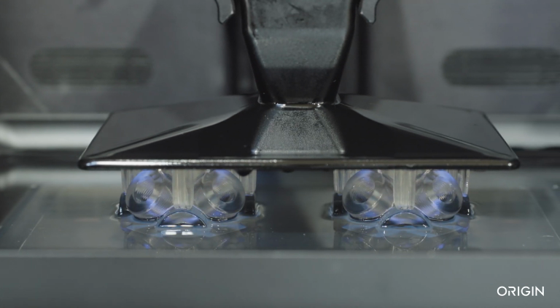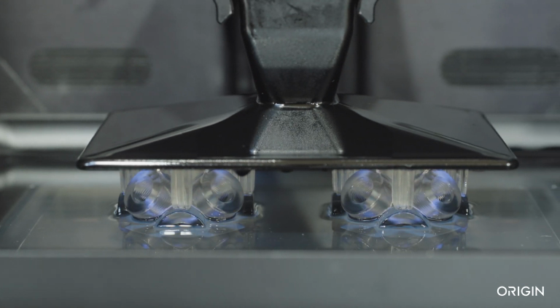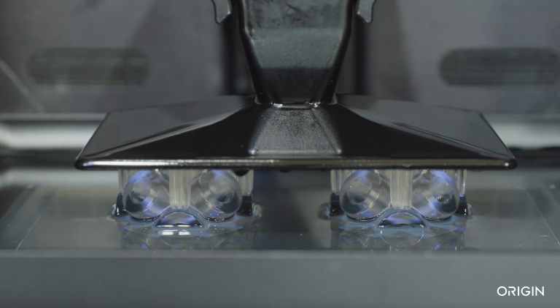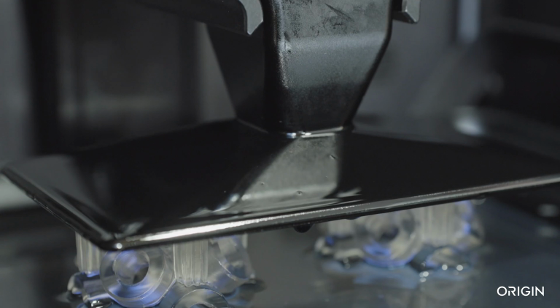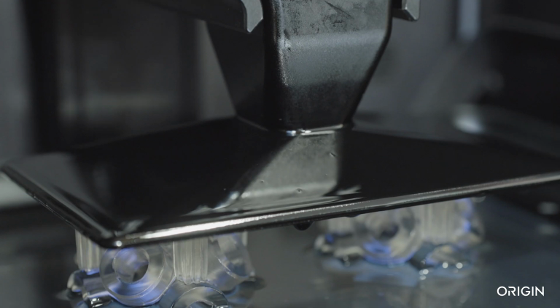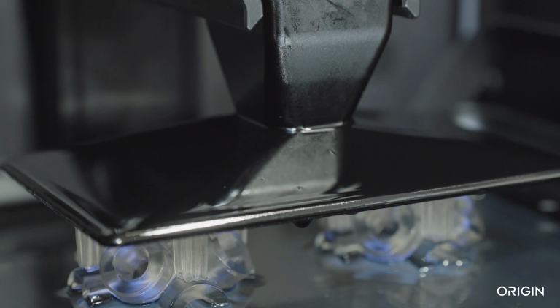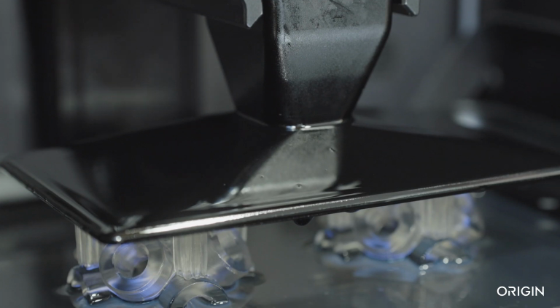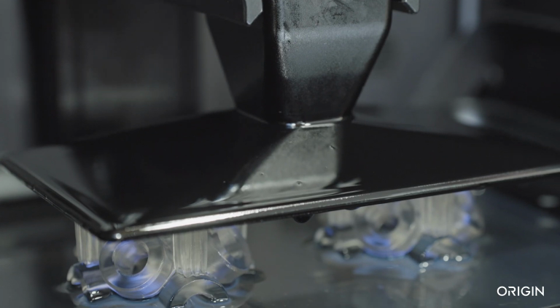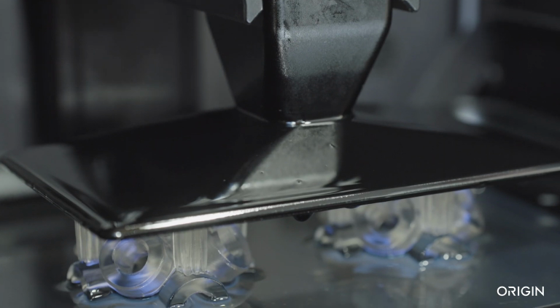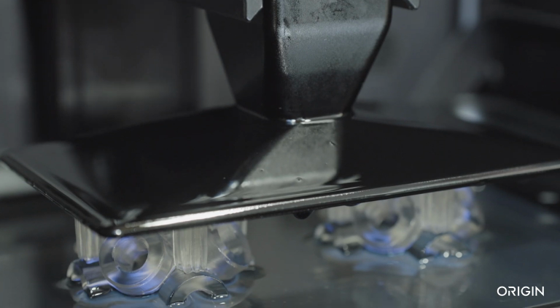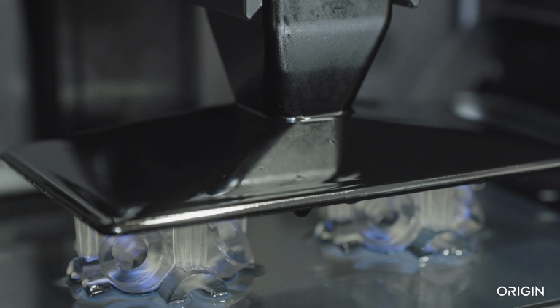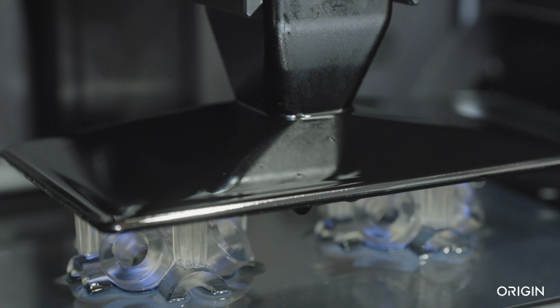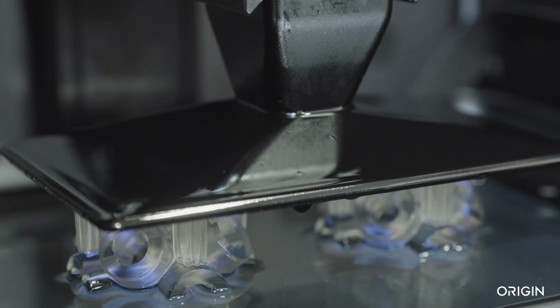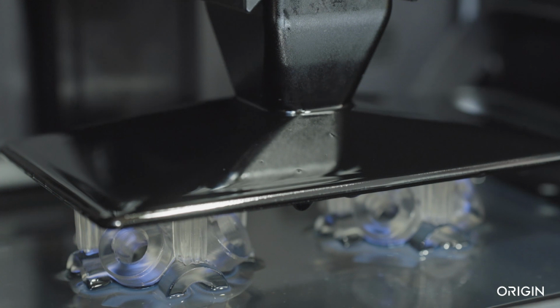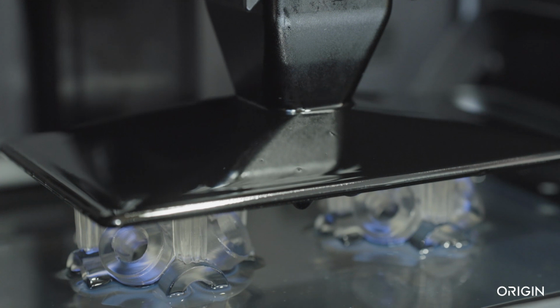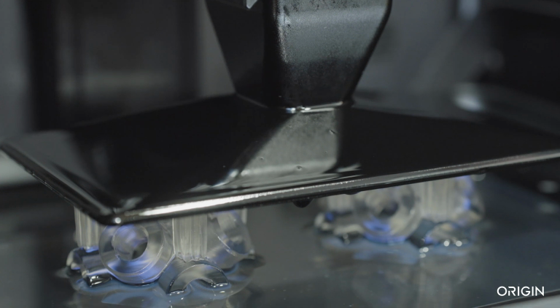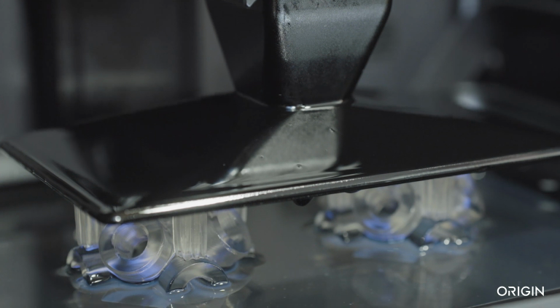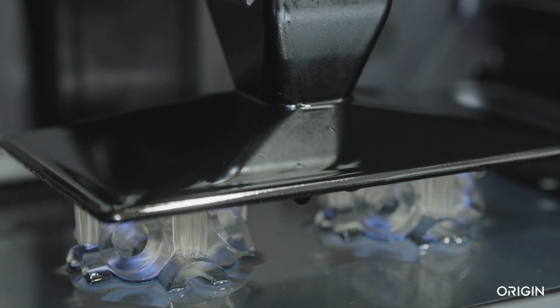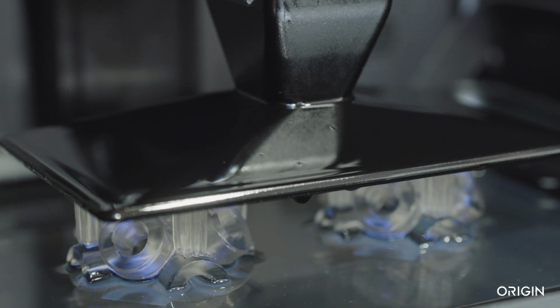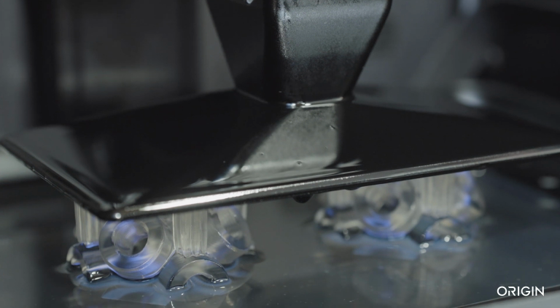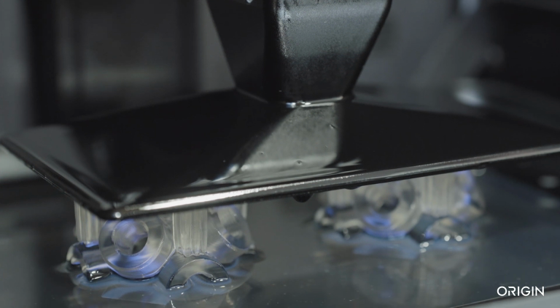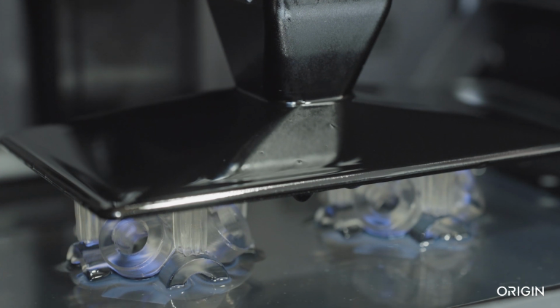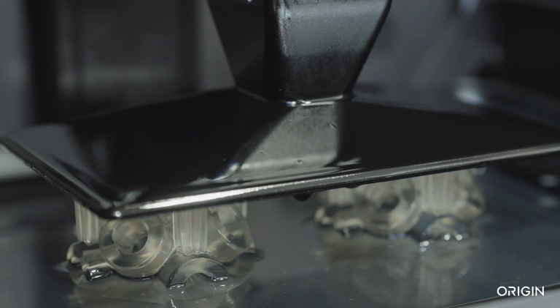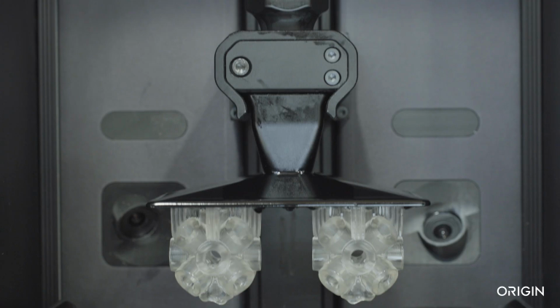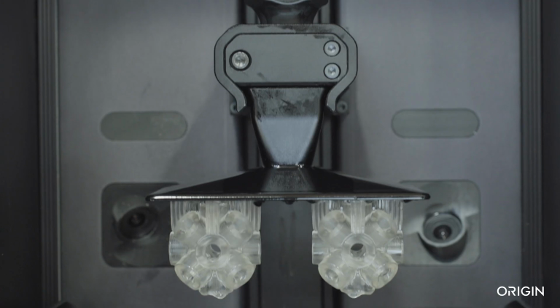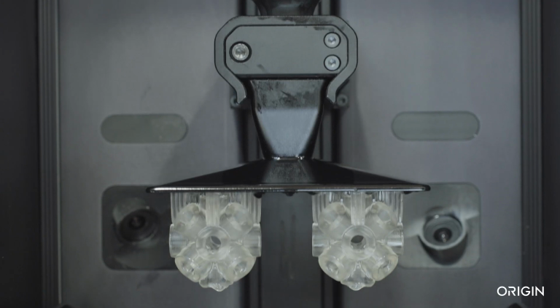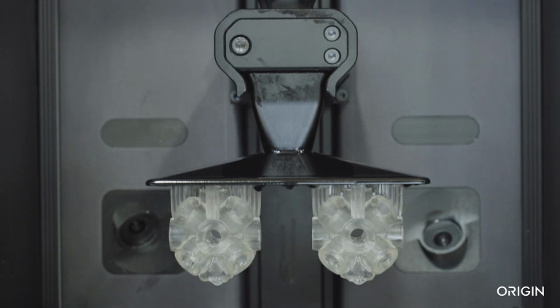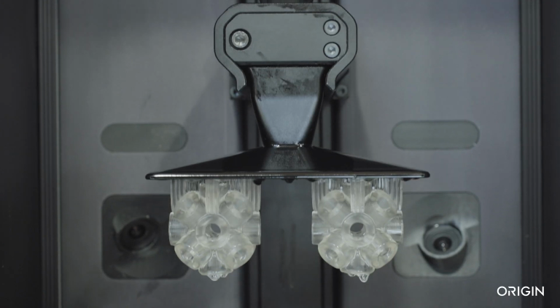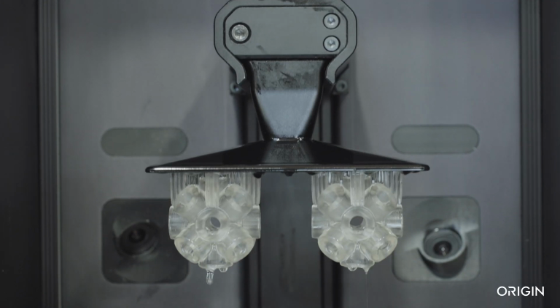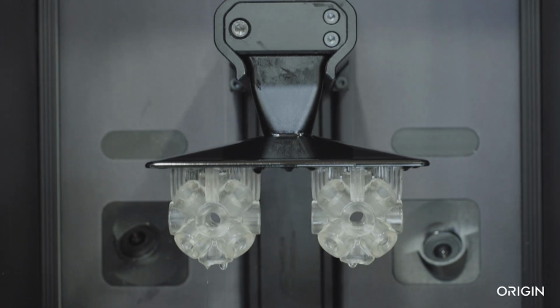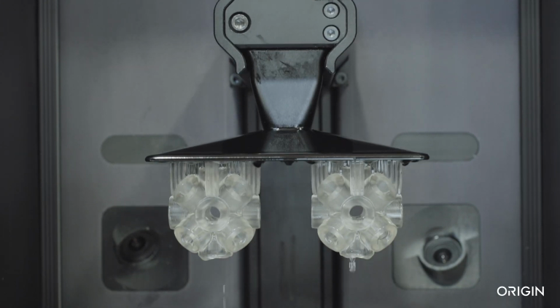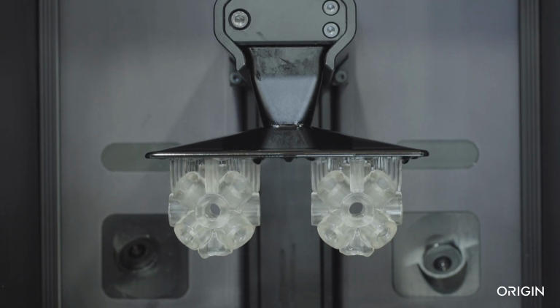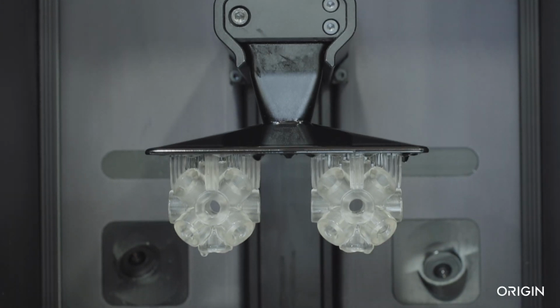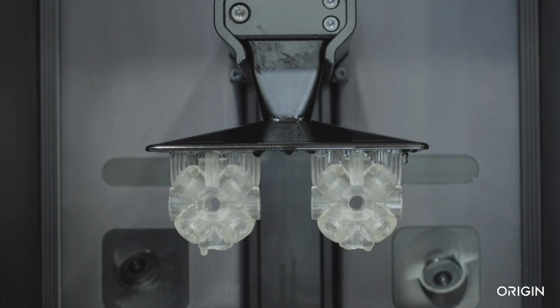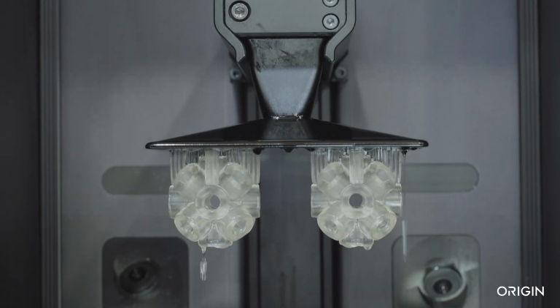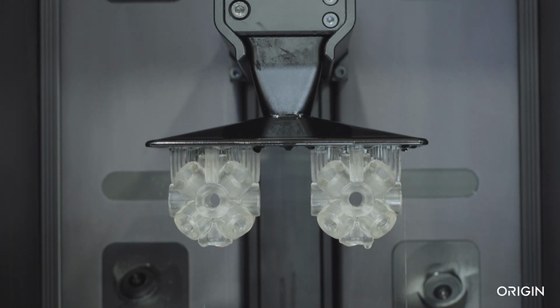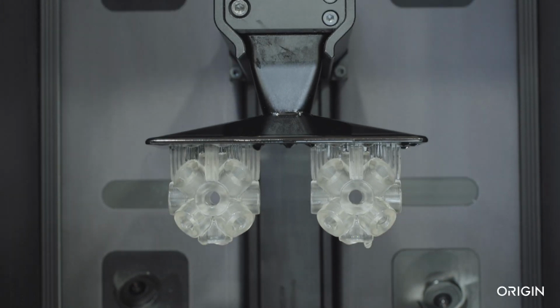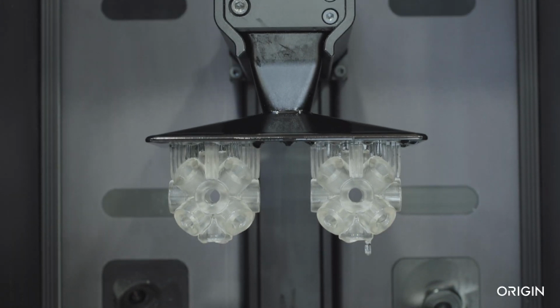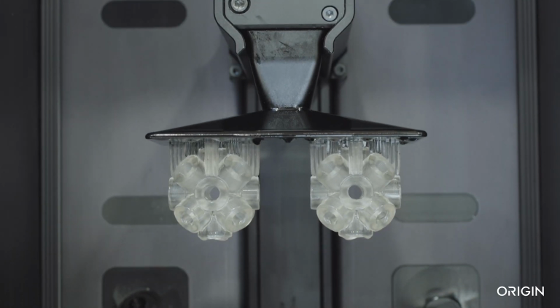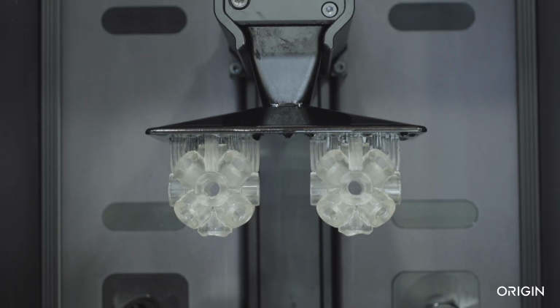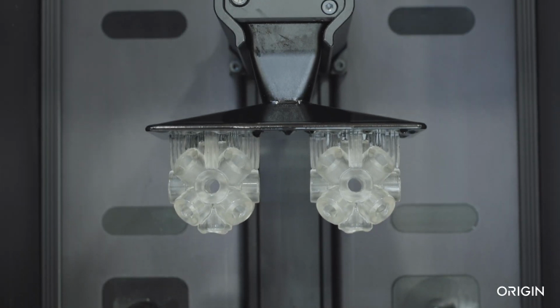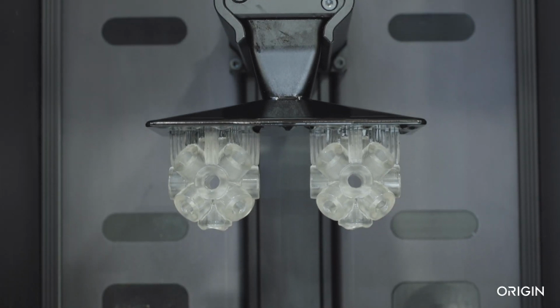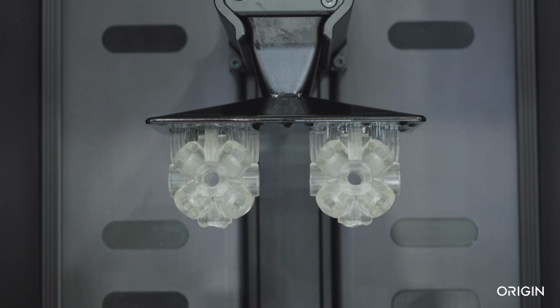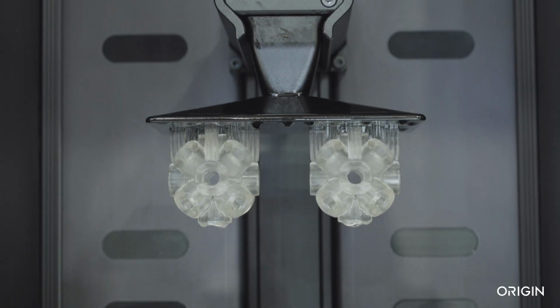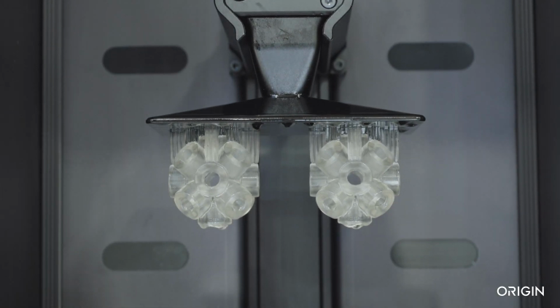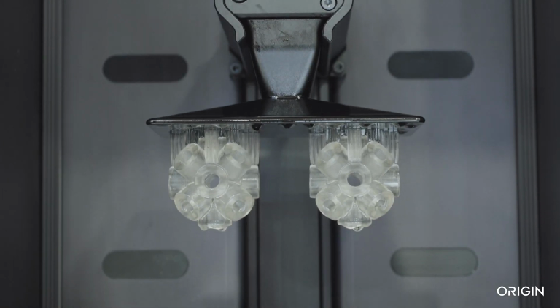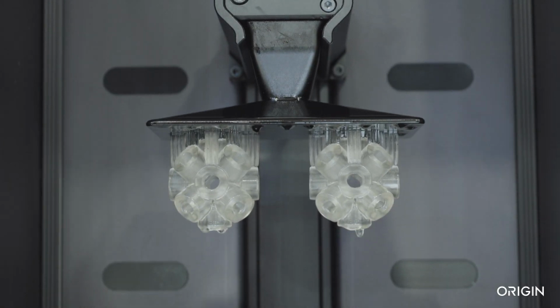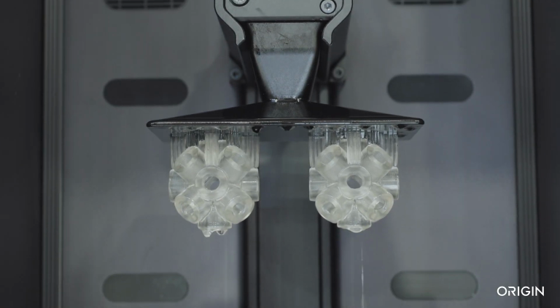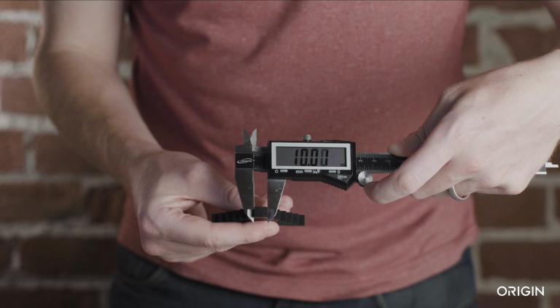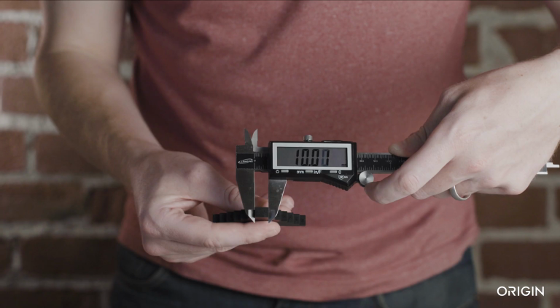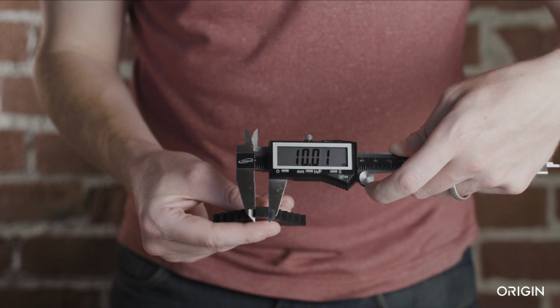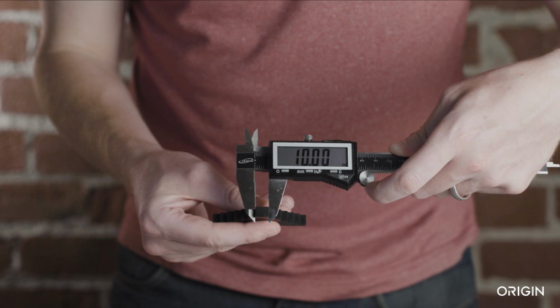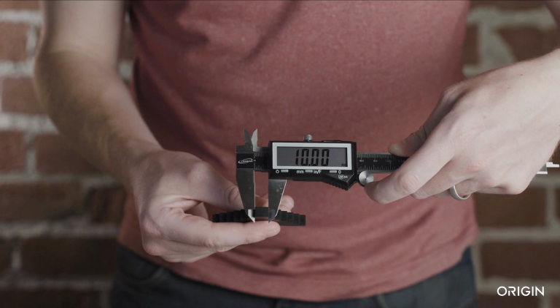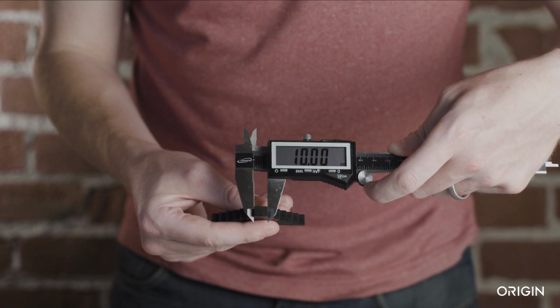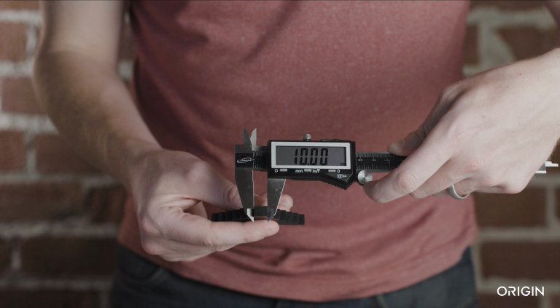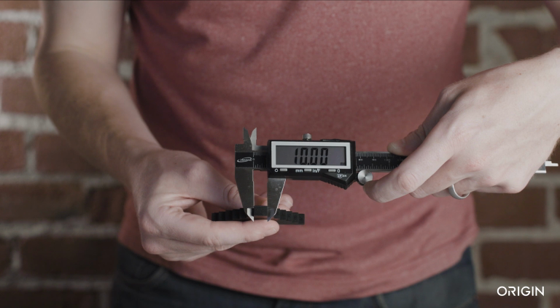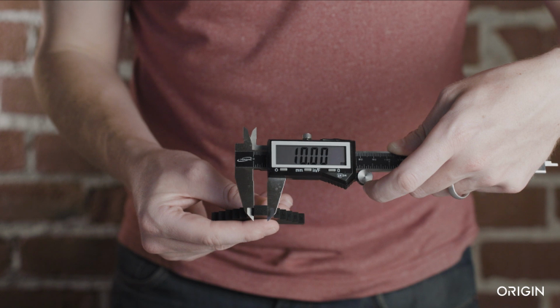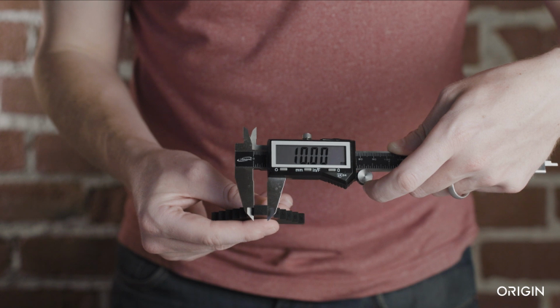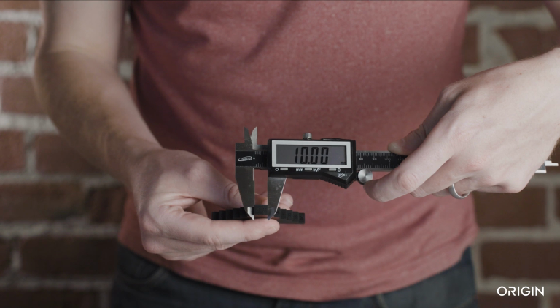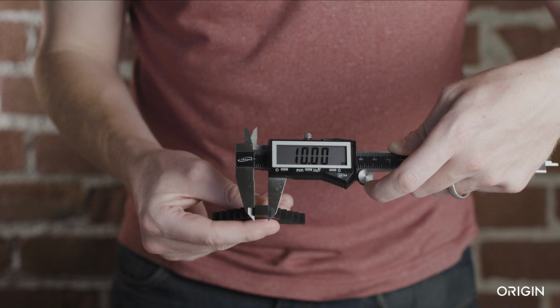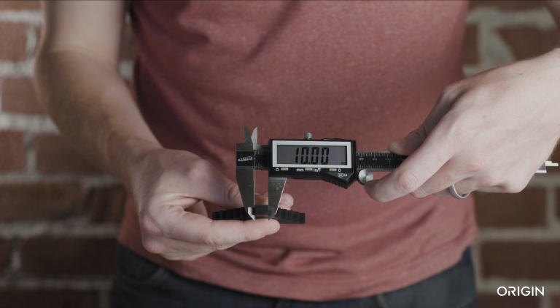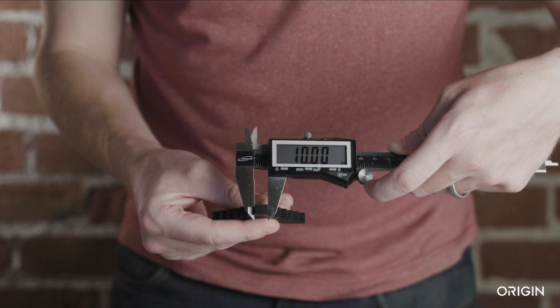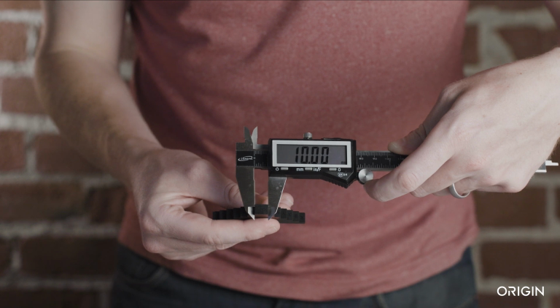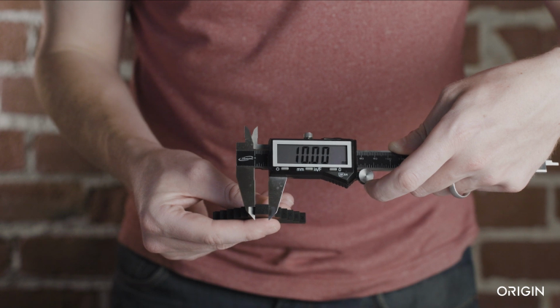Origin One uses a unique technology called programmable photopolymerization to precisely orchestrate light, temperature, and other conditions to produce parts with incredible accuracy.